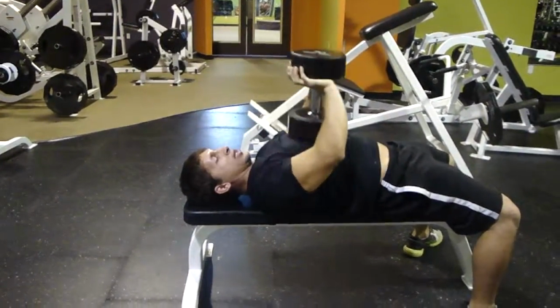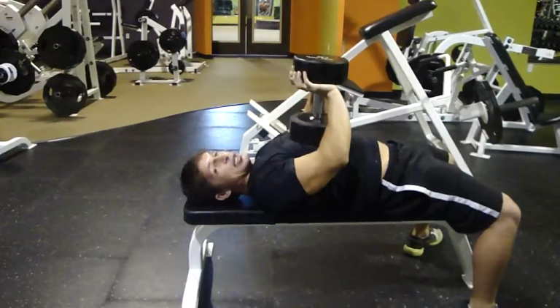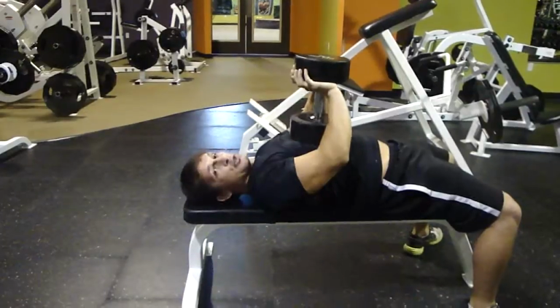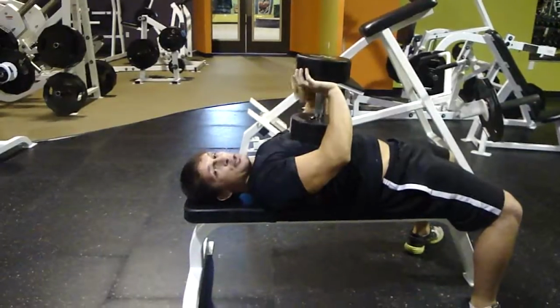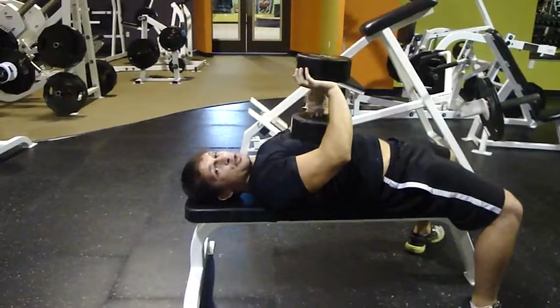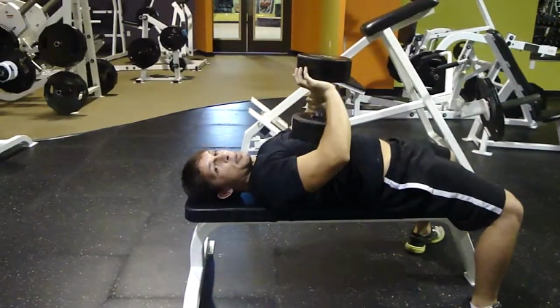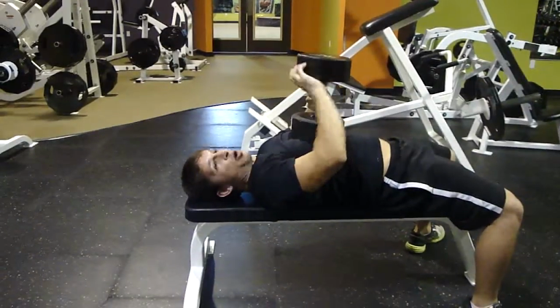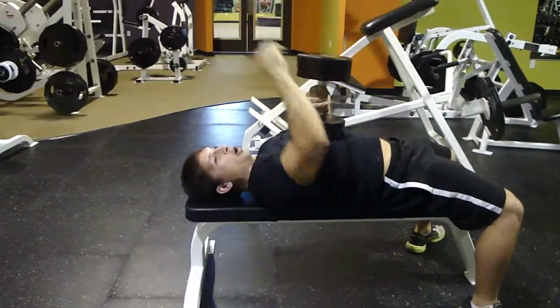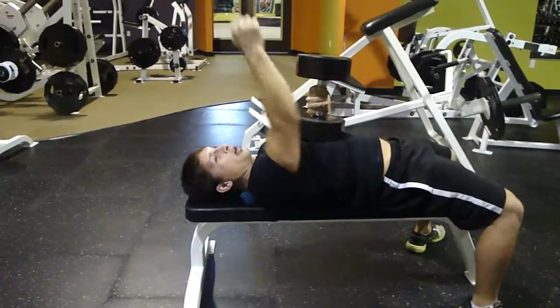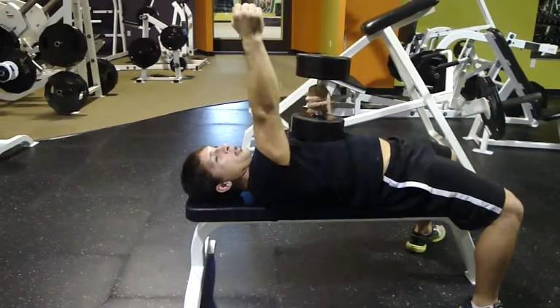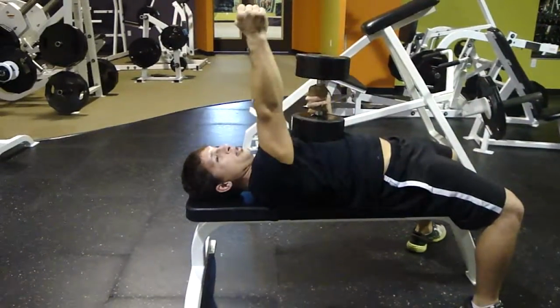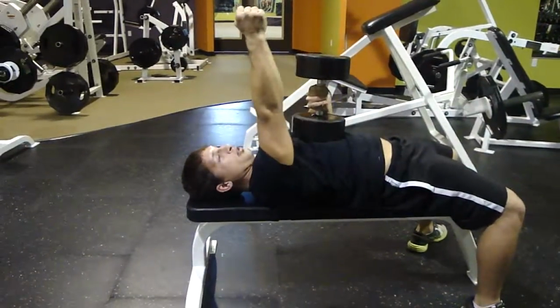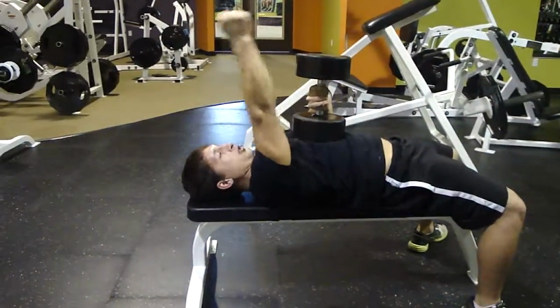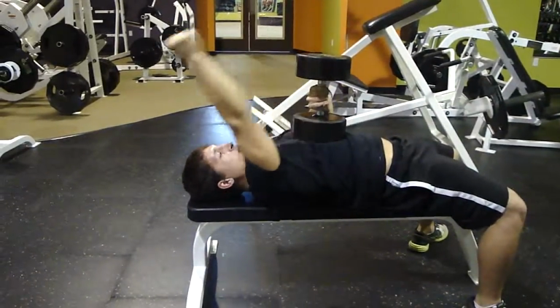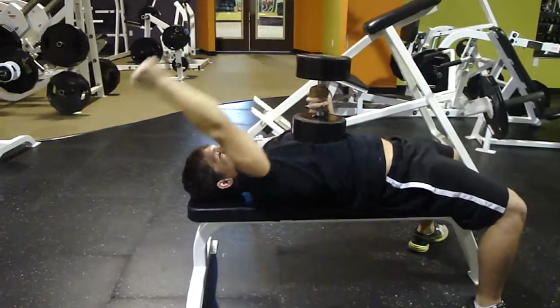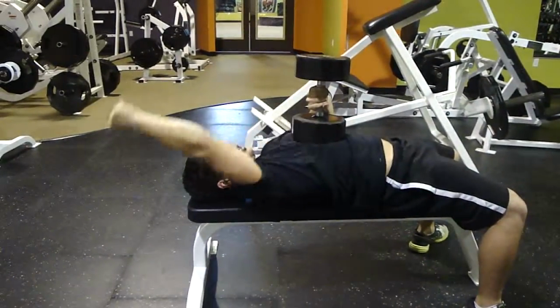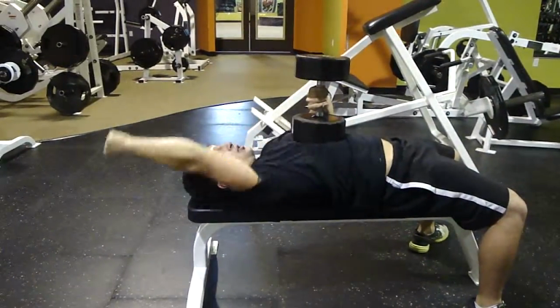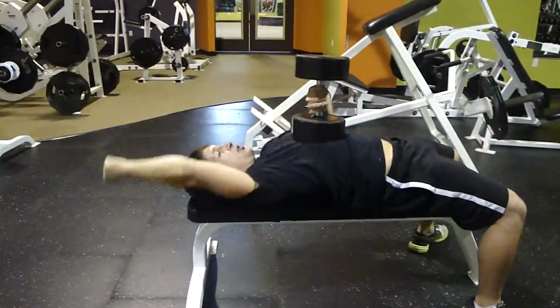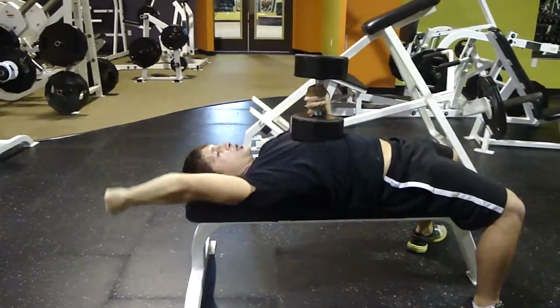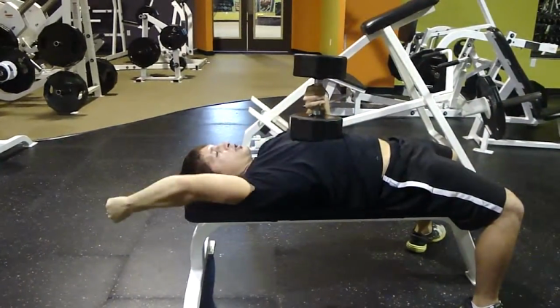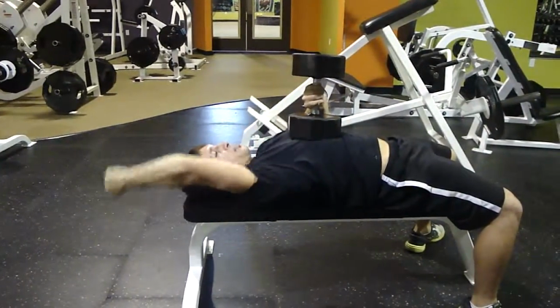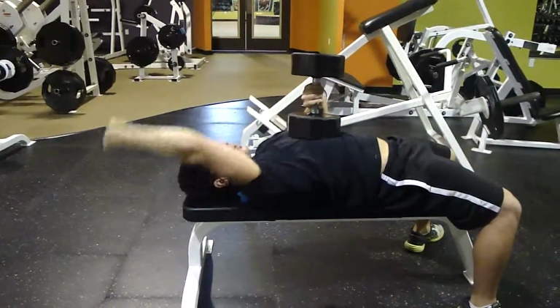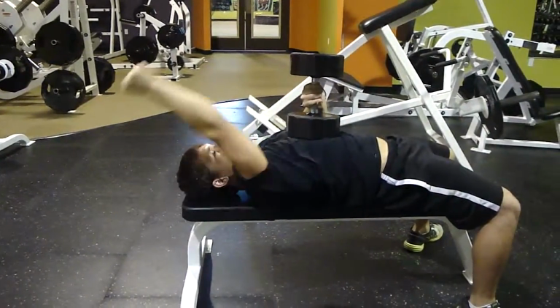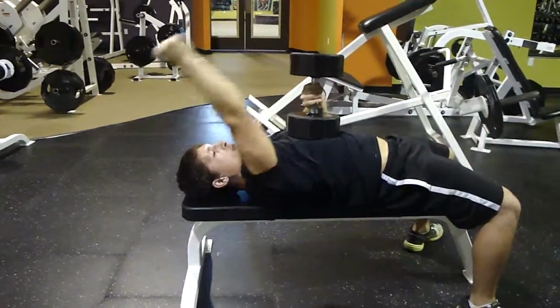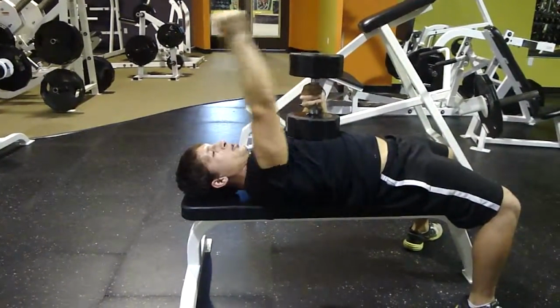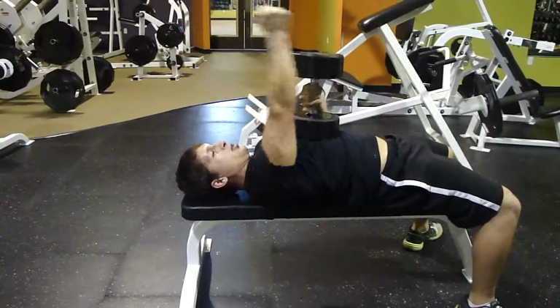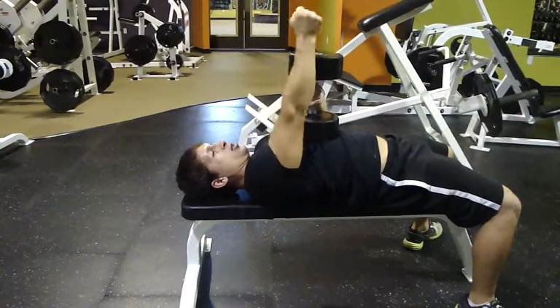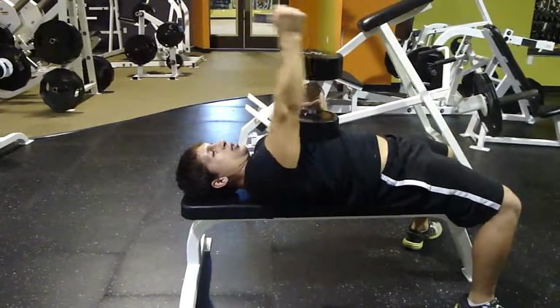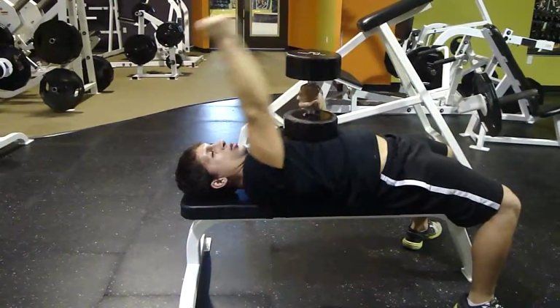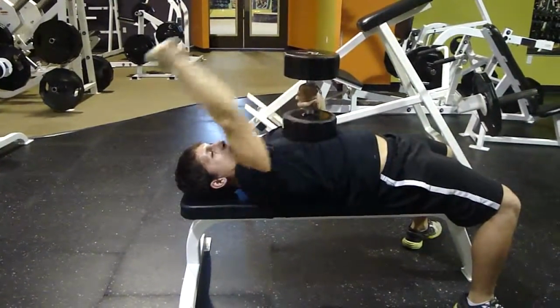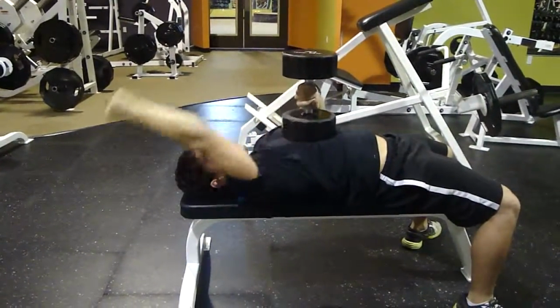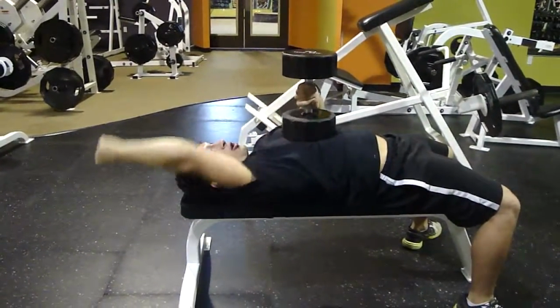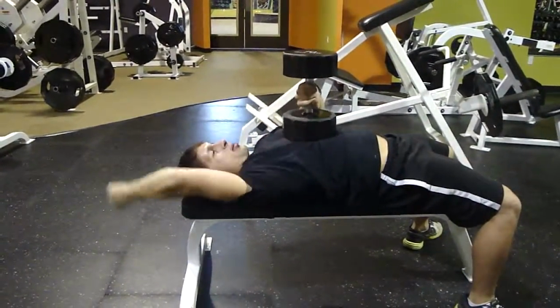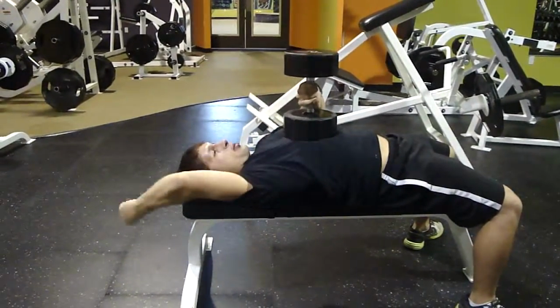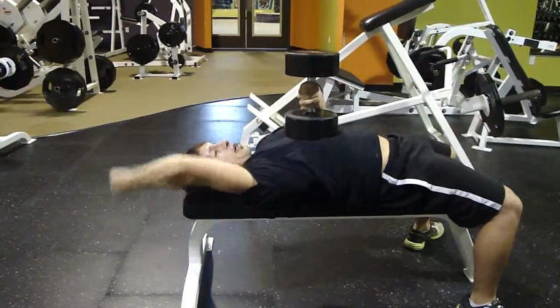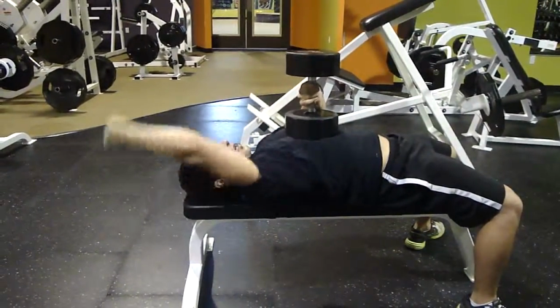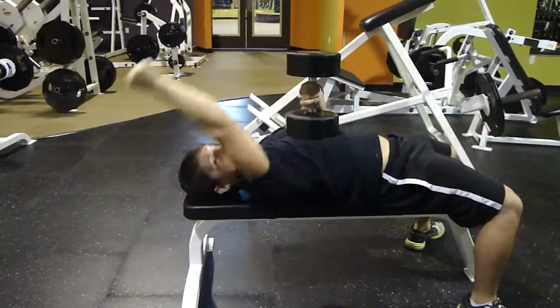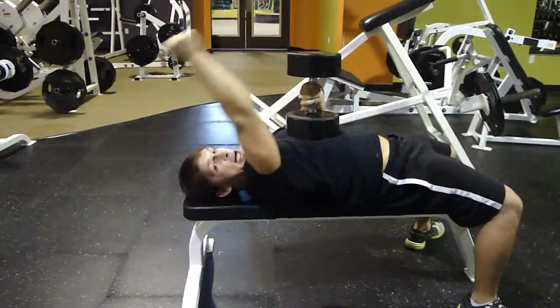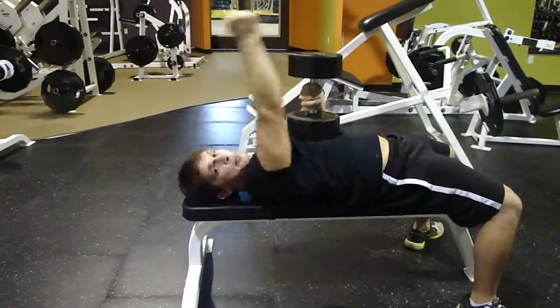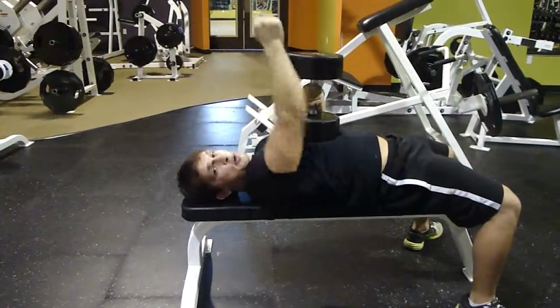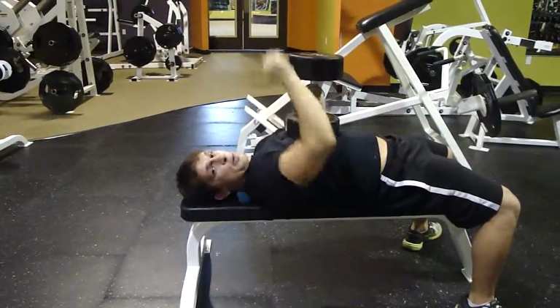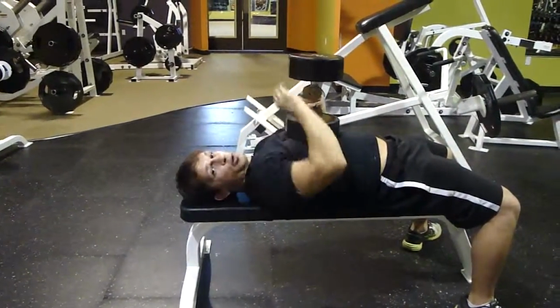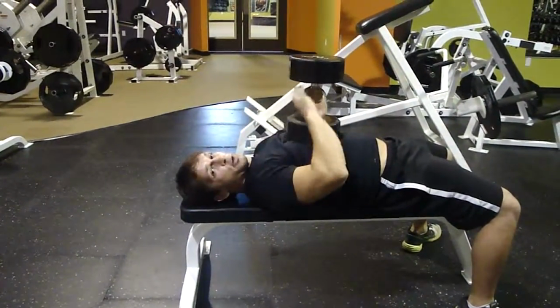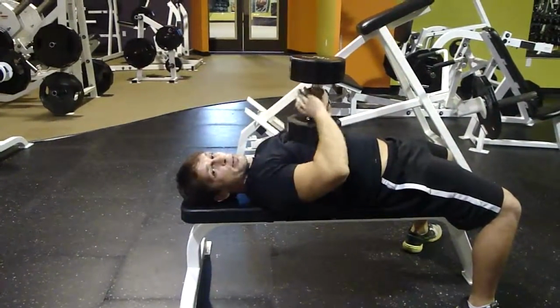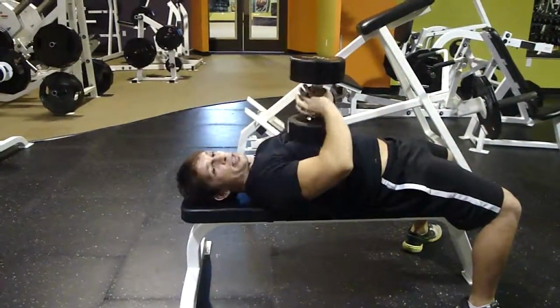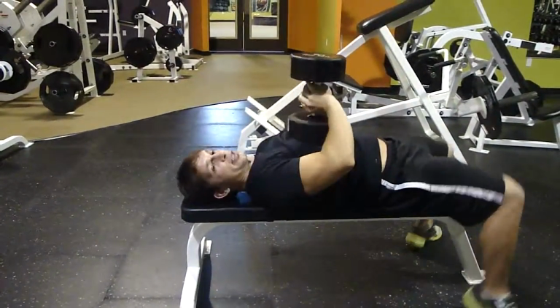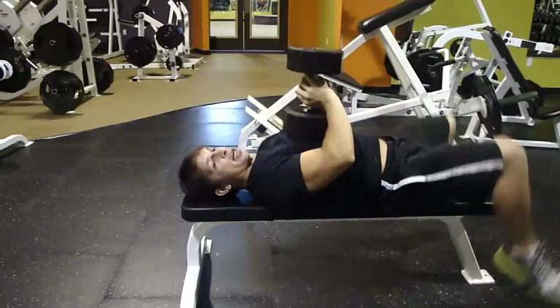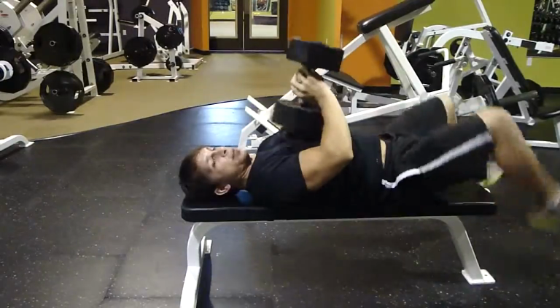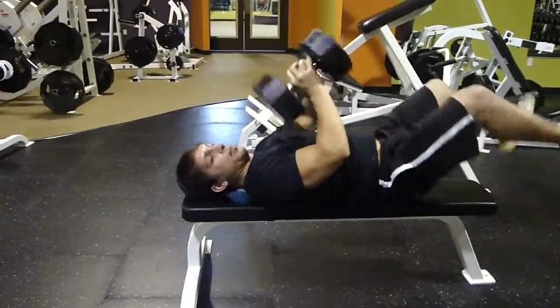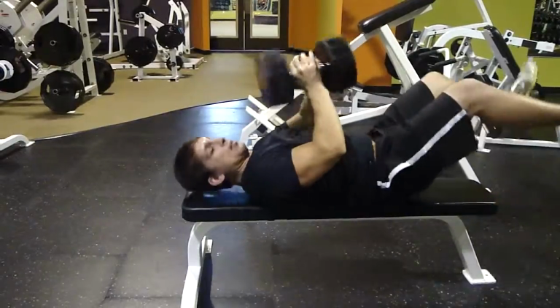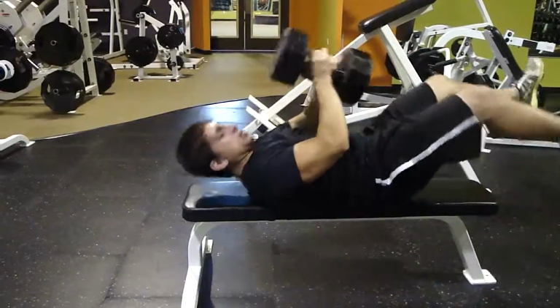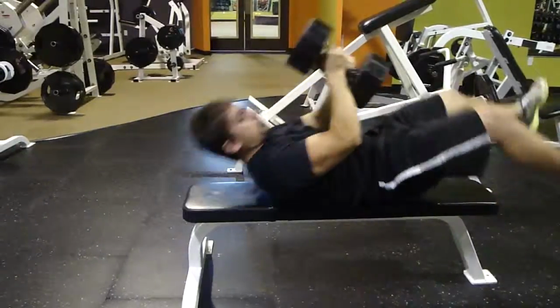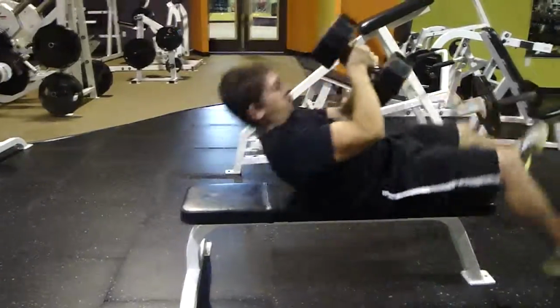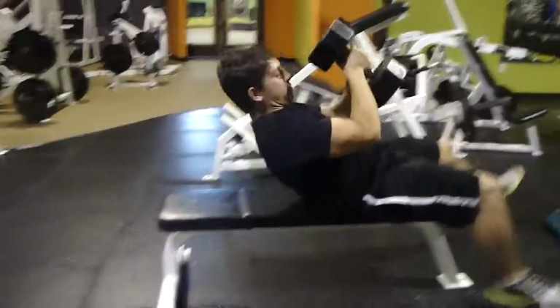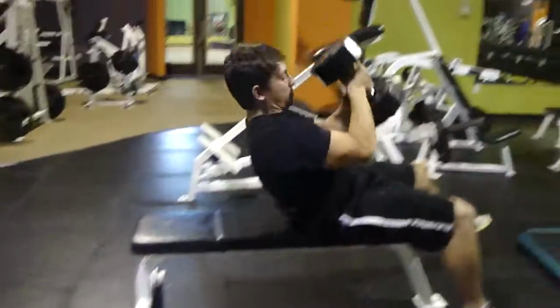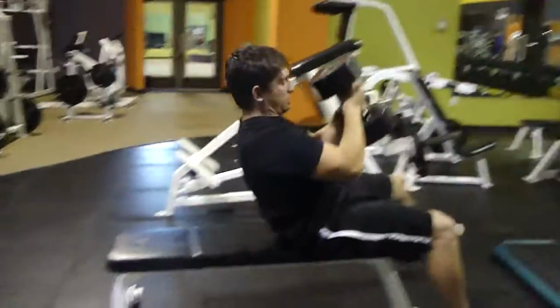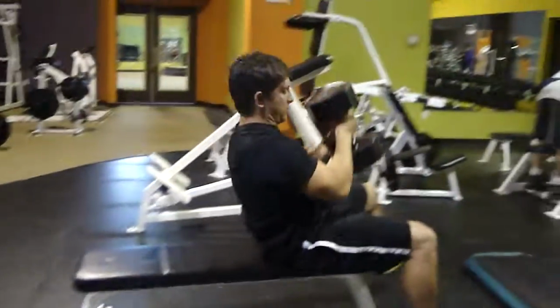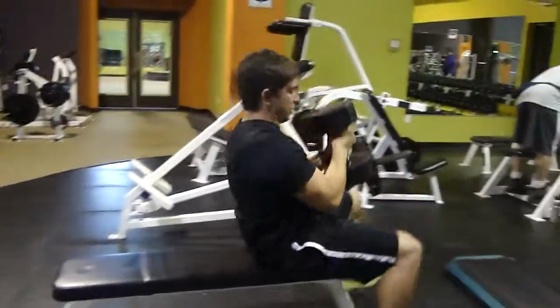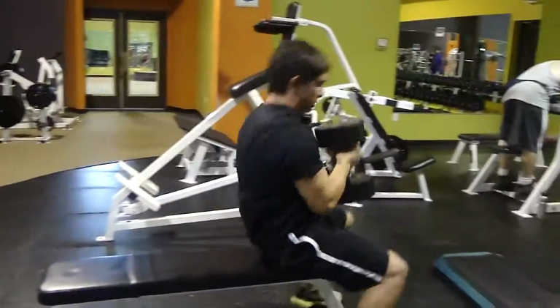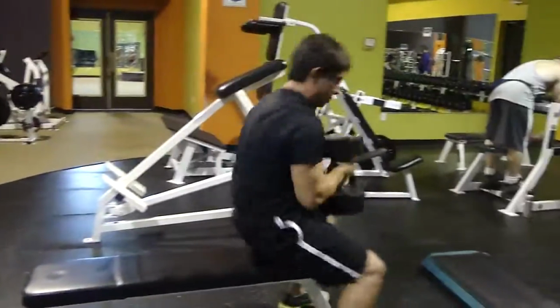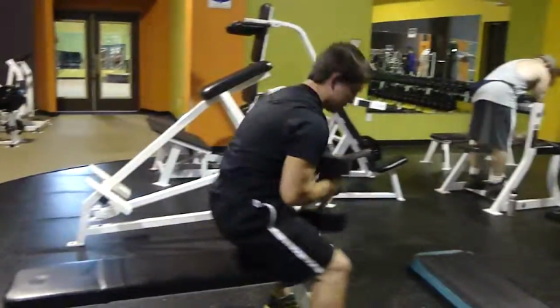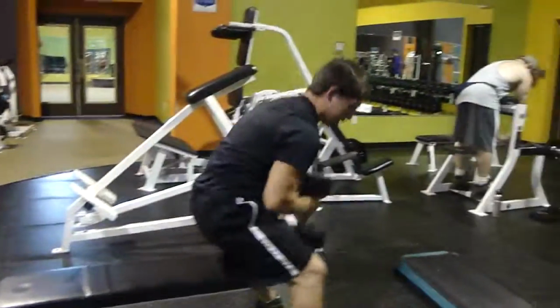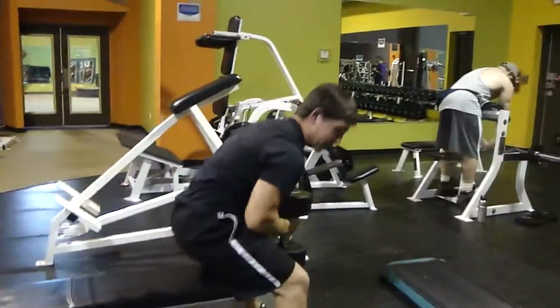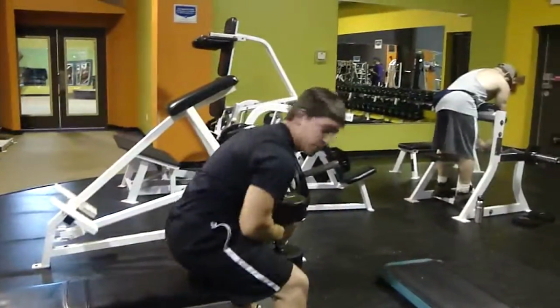Again, you can use a bar, you can use an individual dumbbell — one arm at a time, or both arms at a time. There you go.